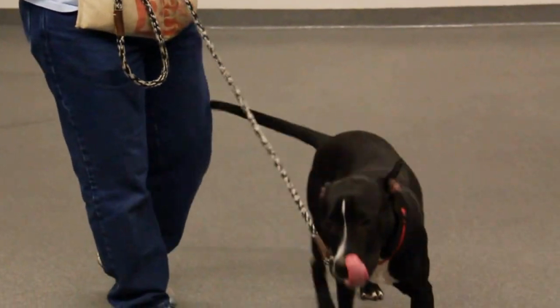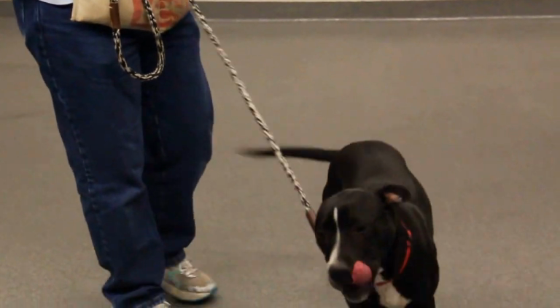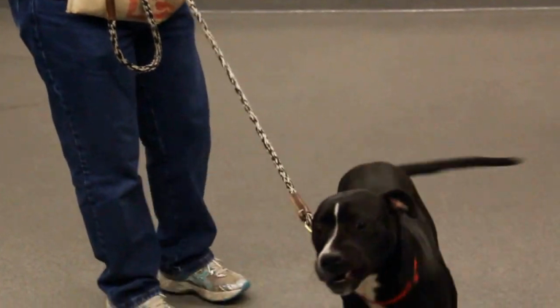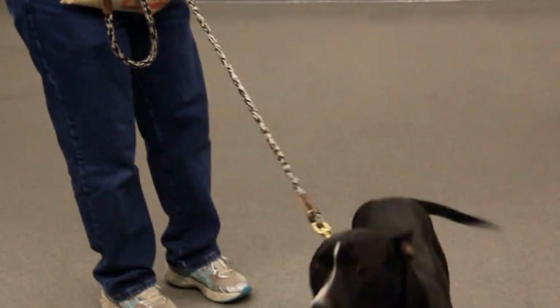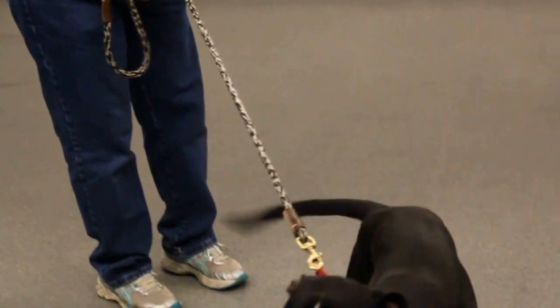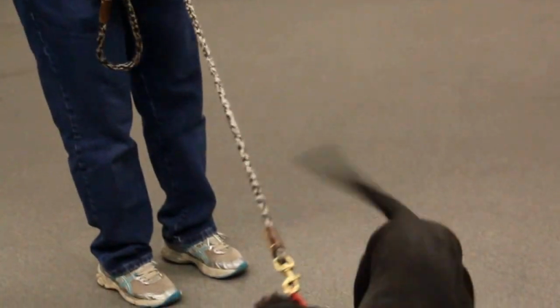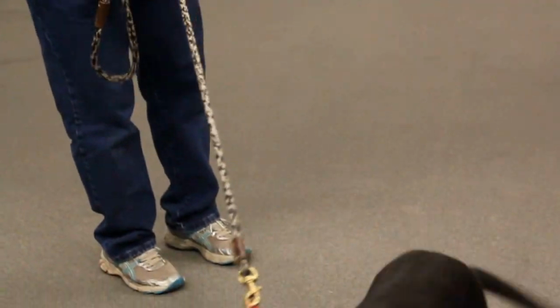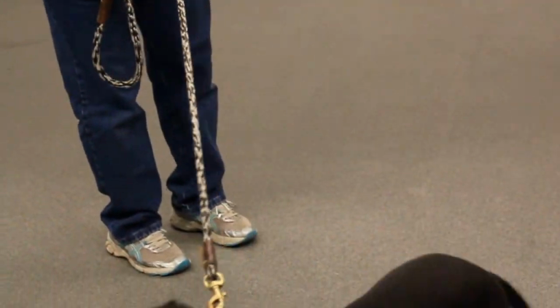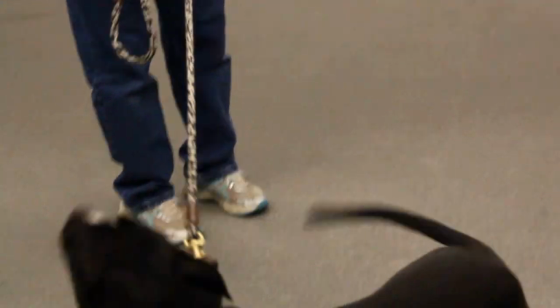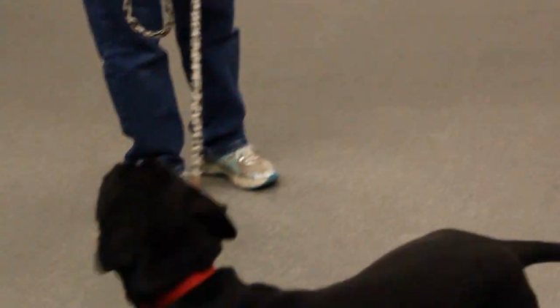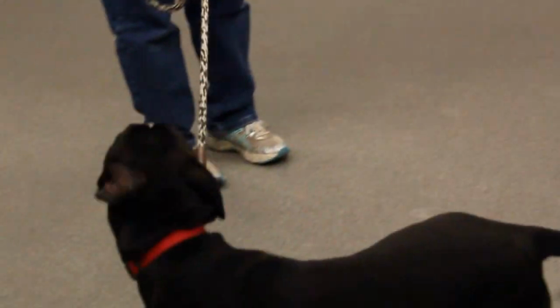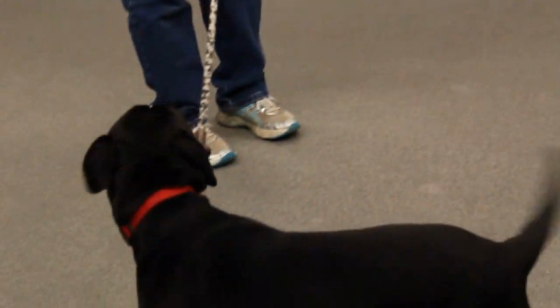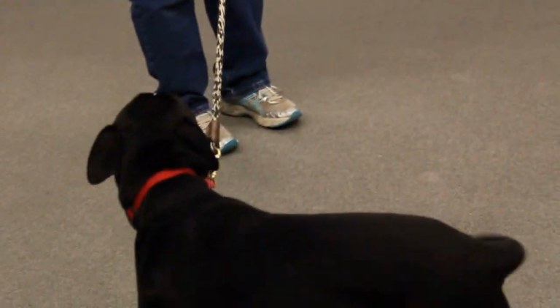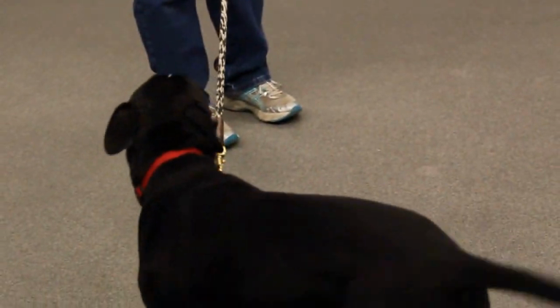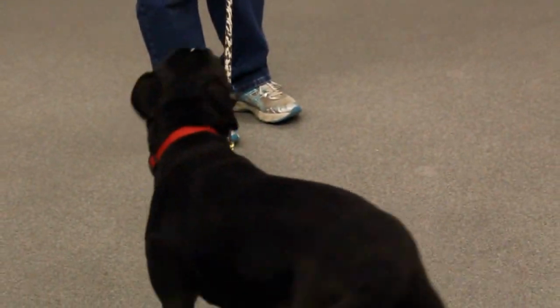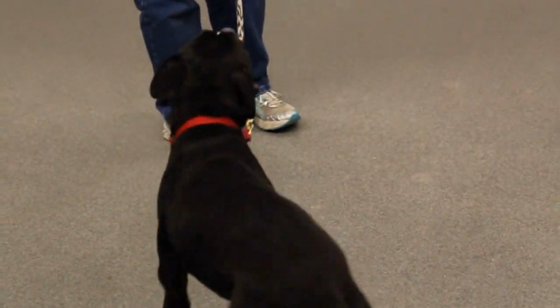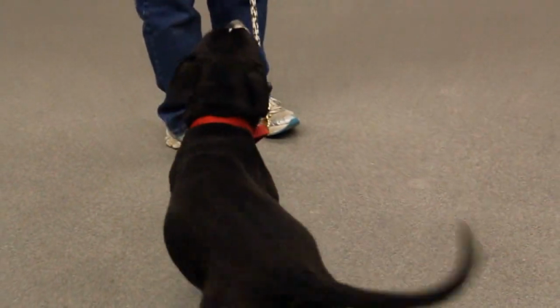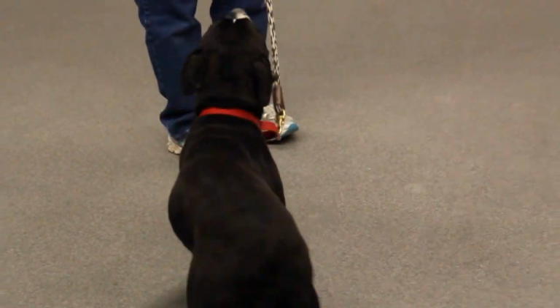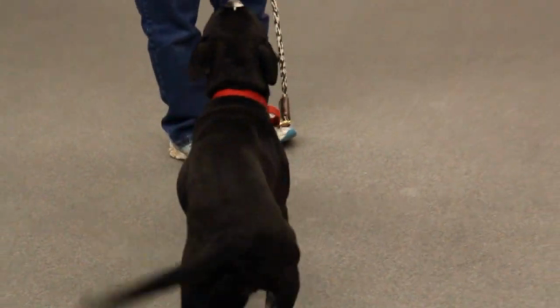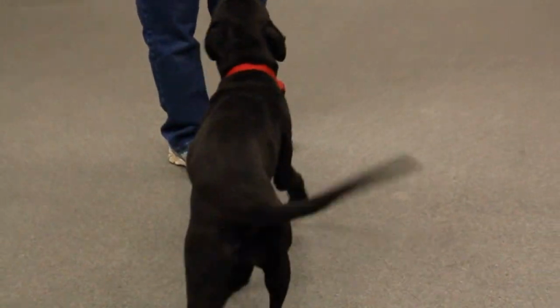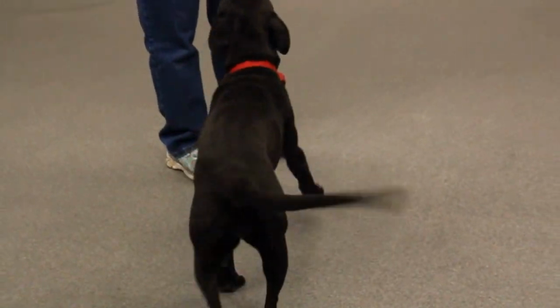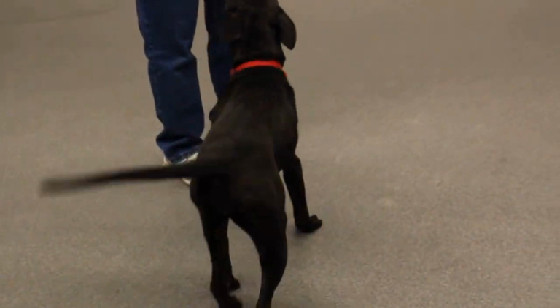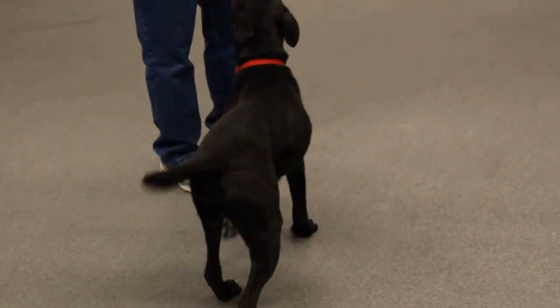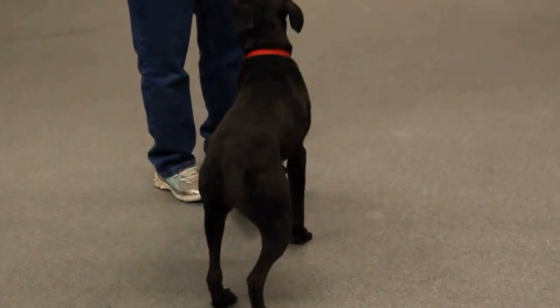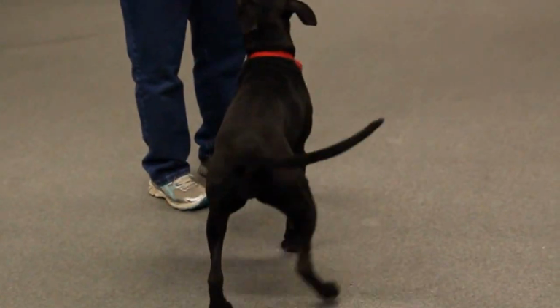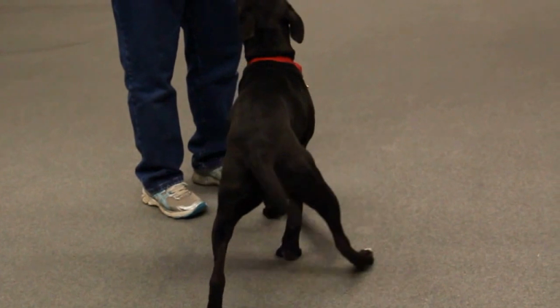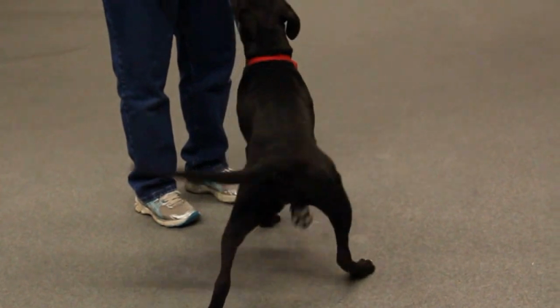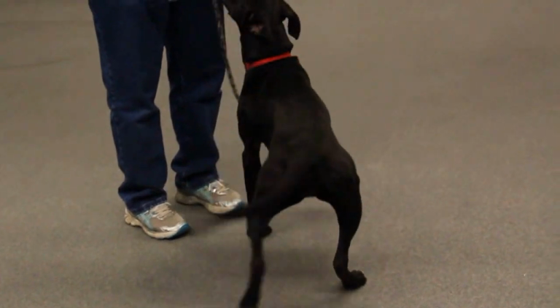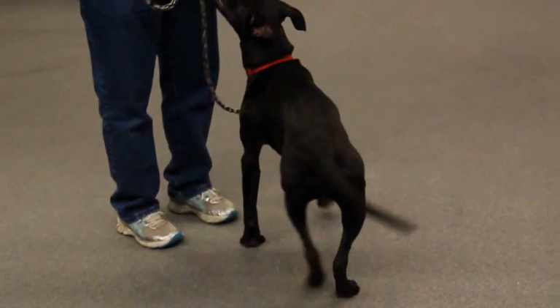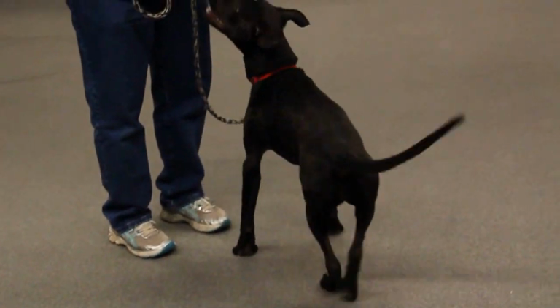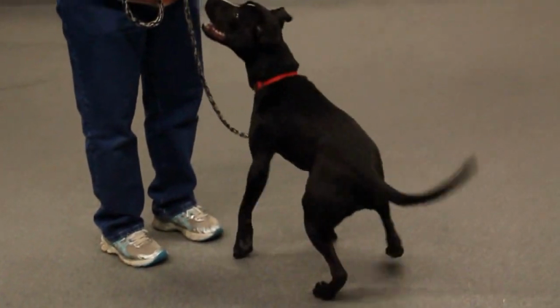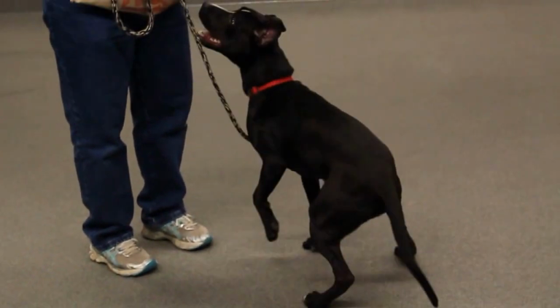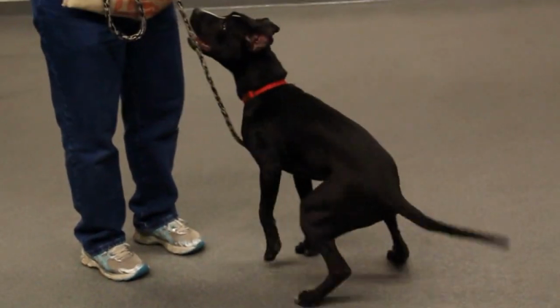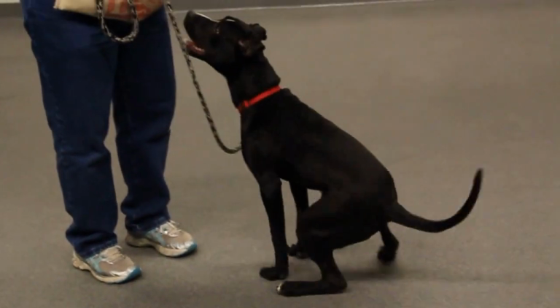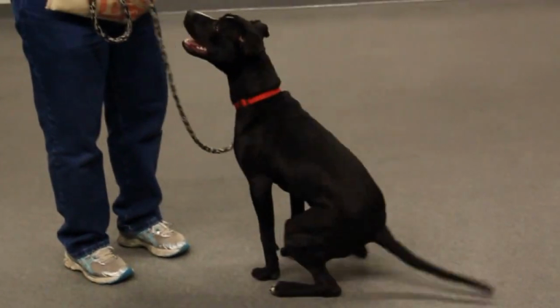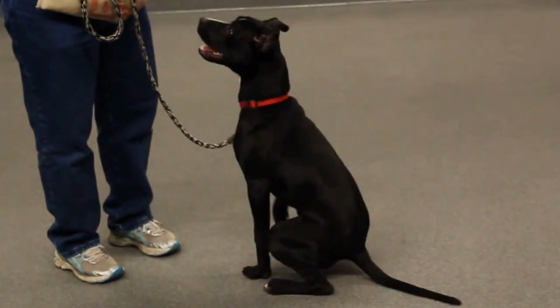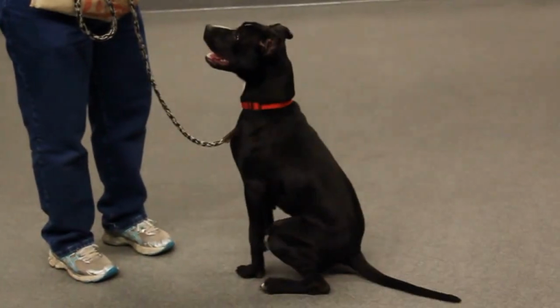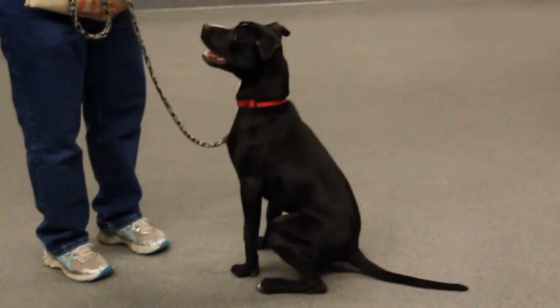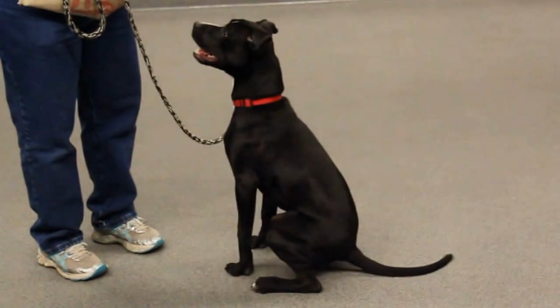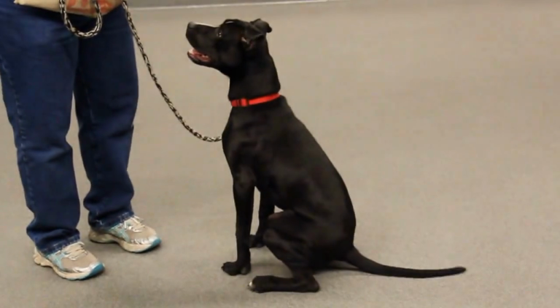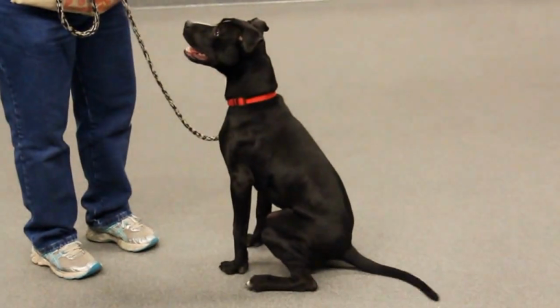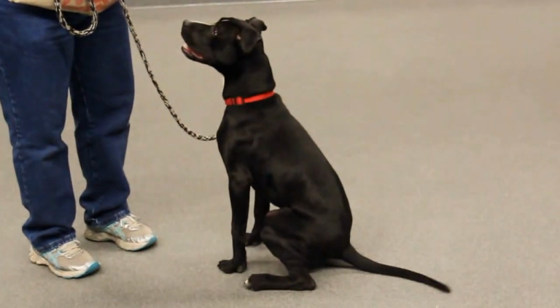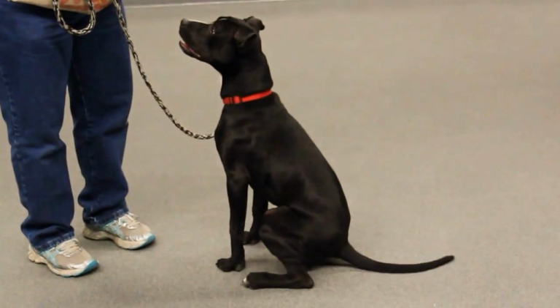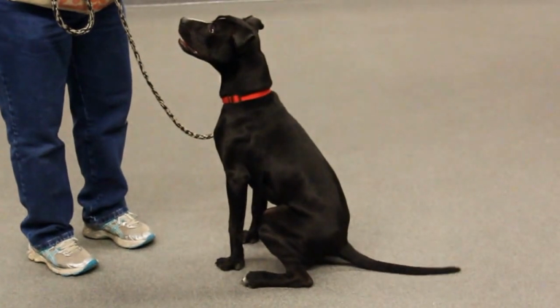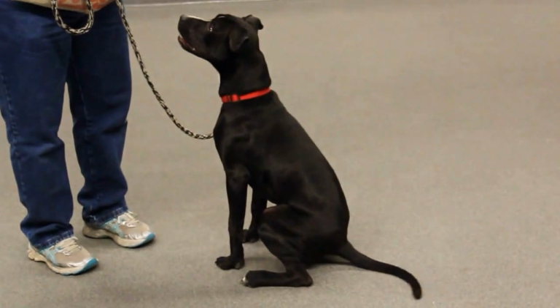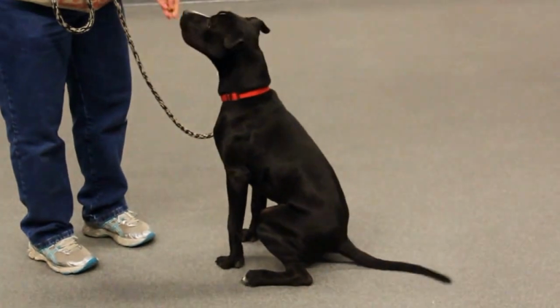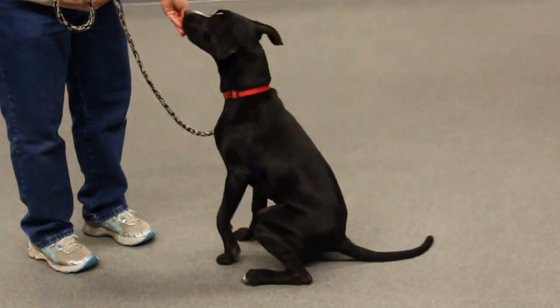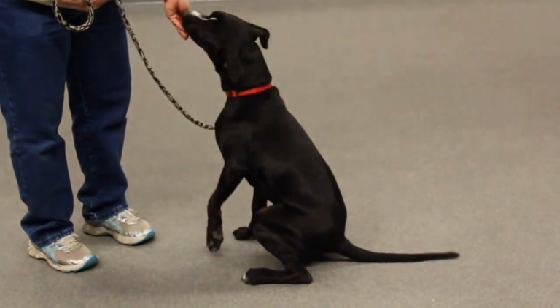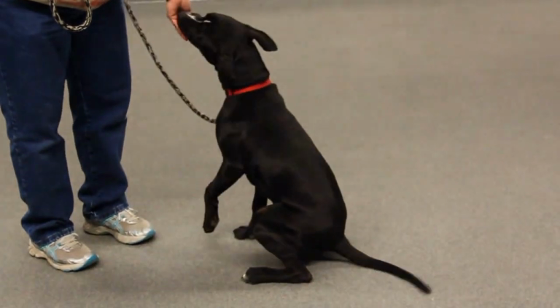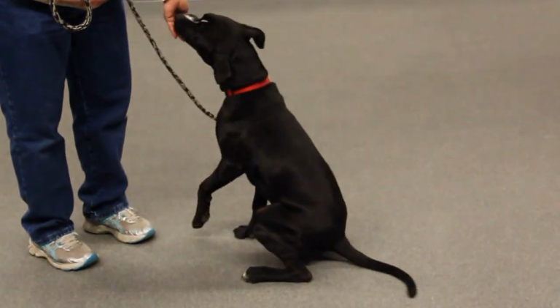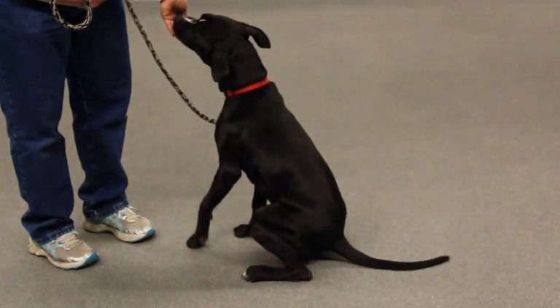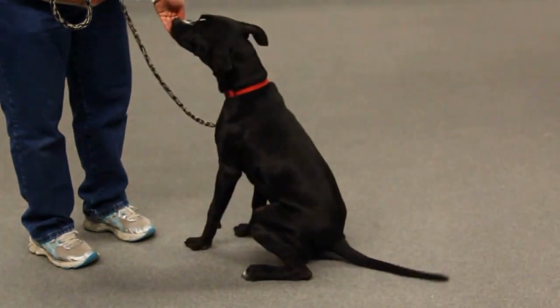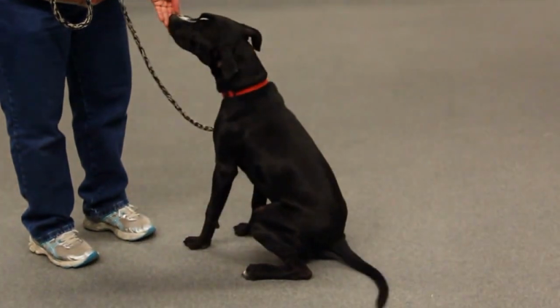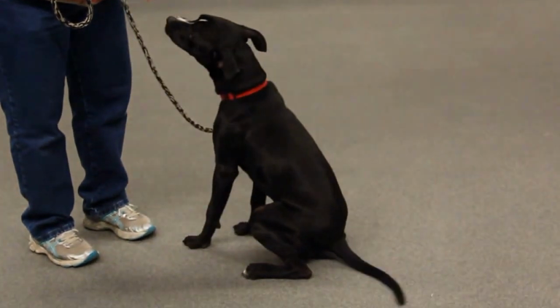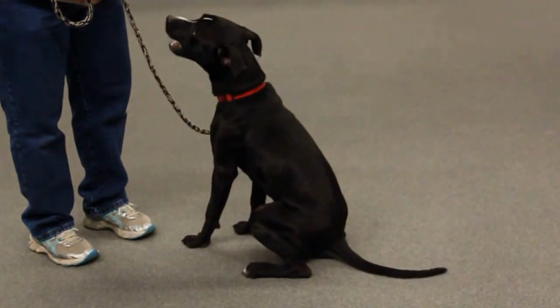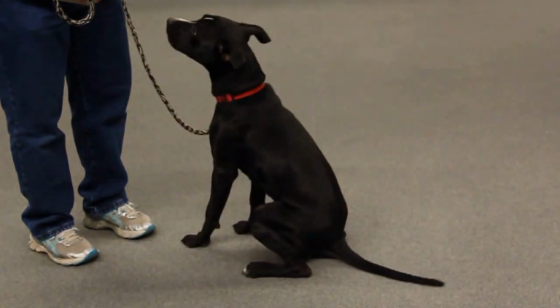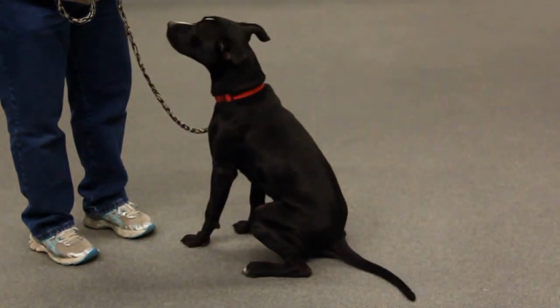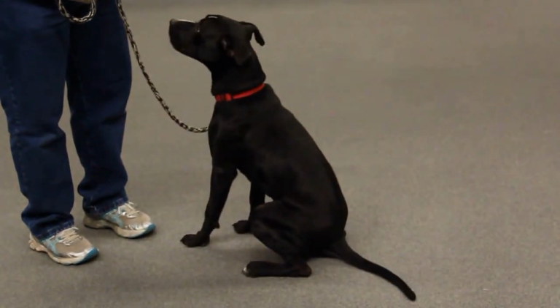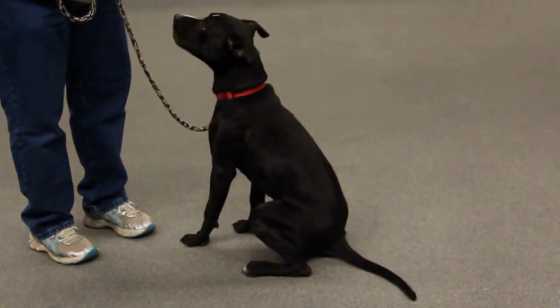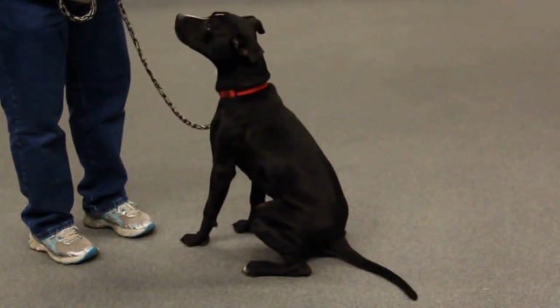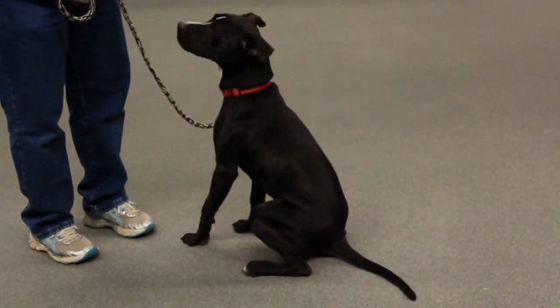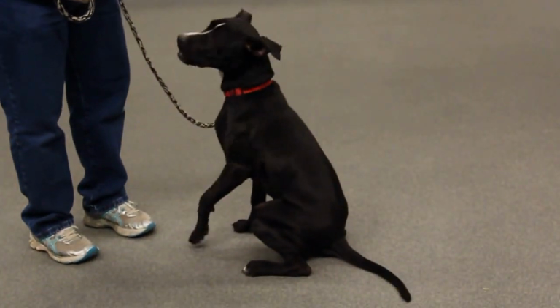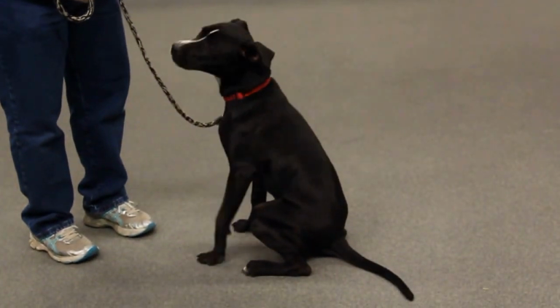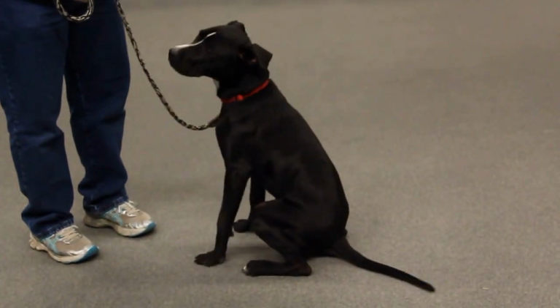She is just a sweet, playful young dog. She is going to make someone a terrific new companion.